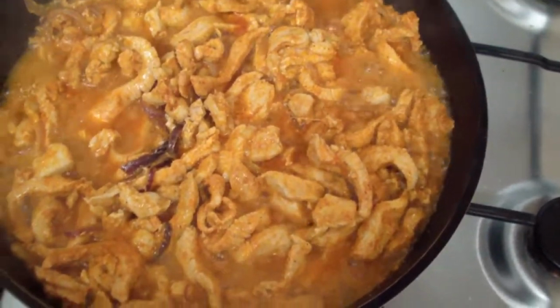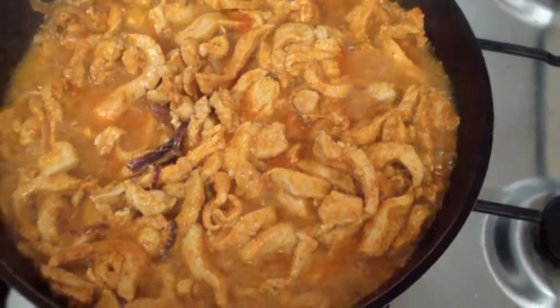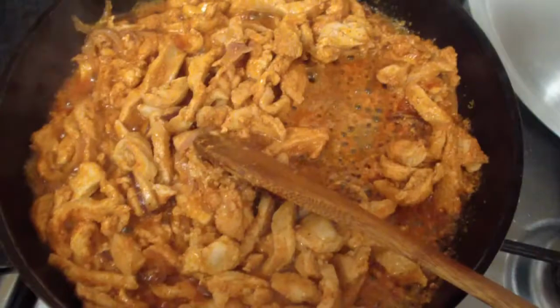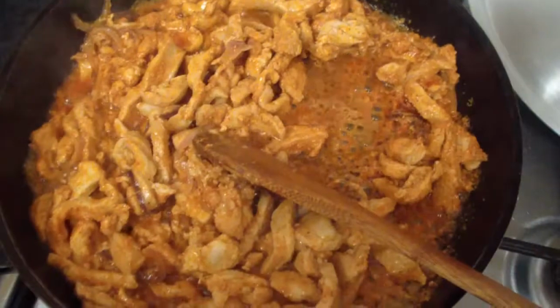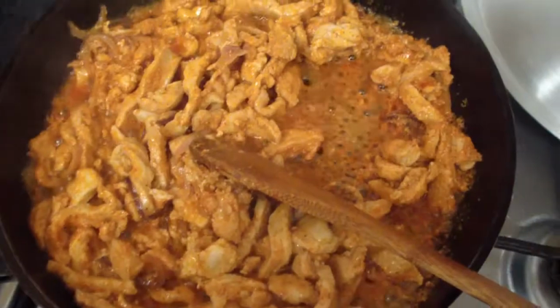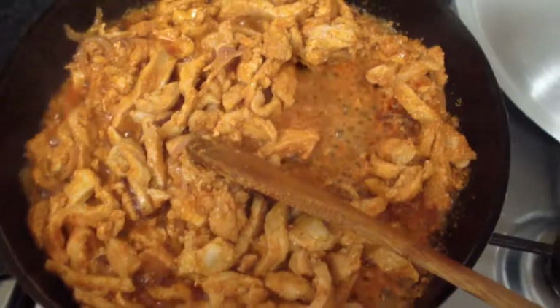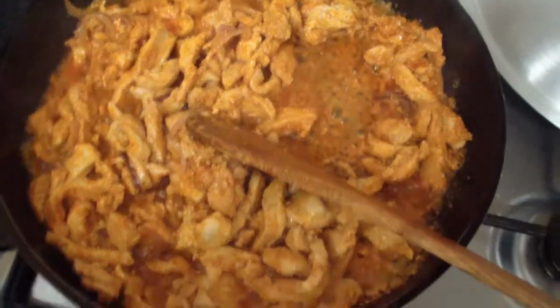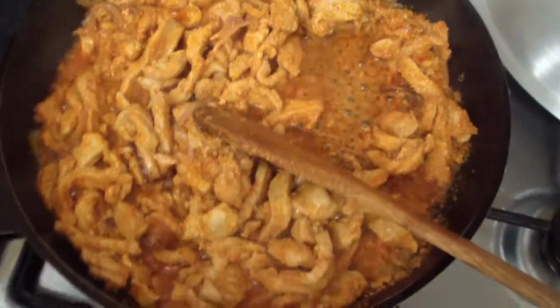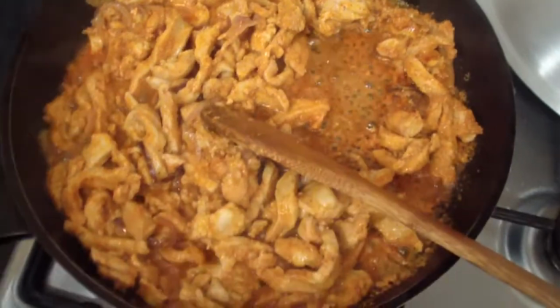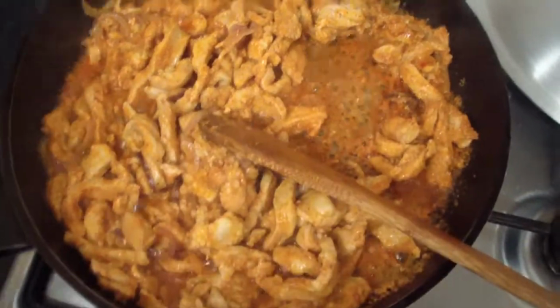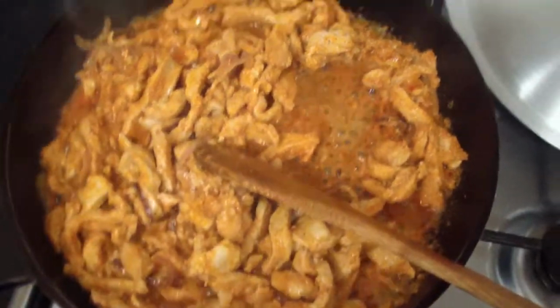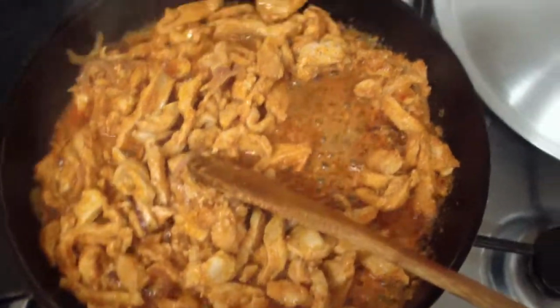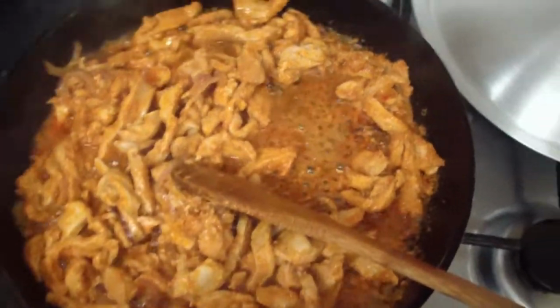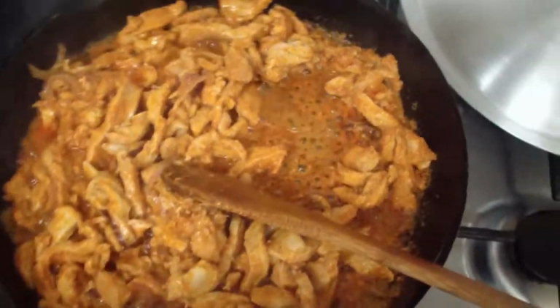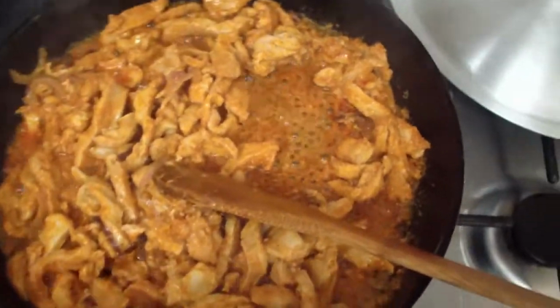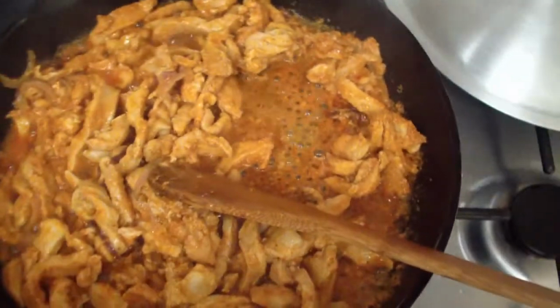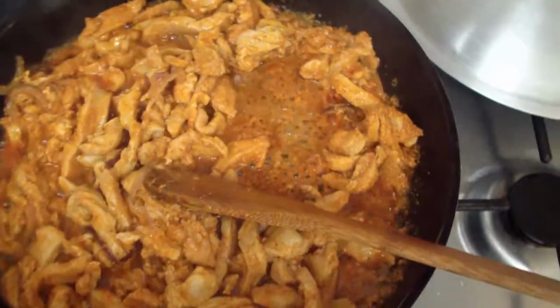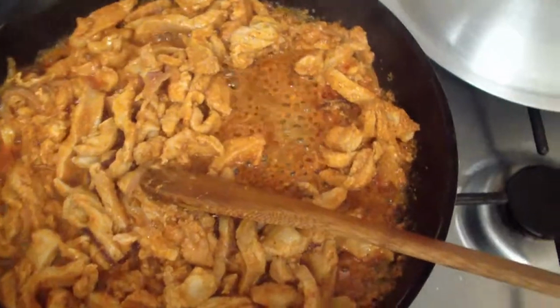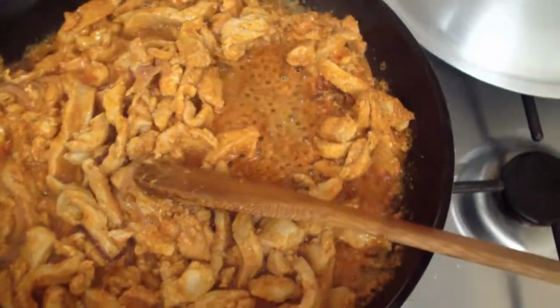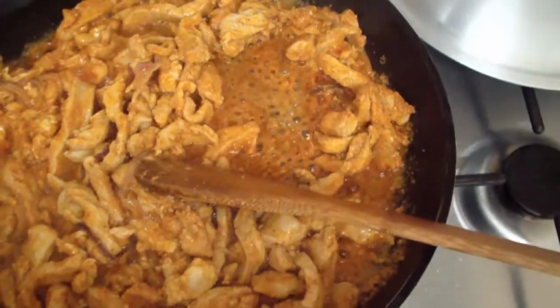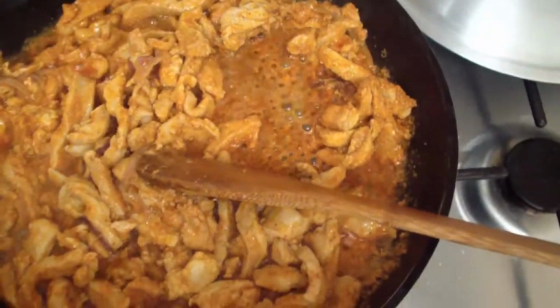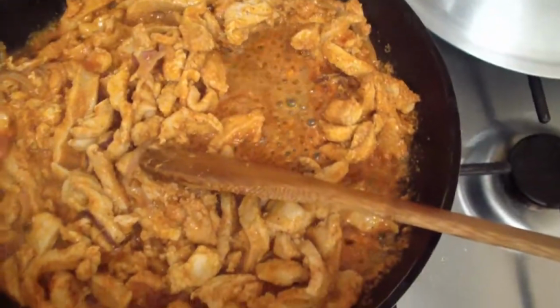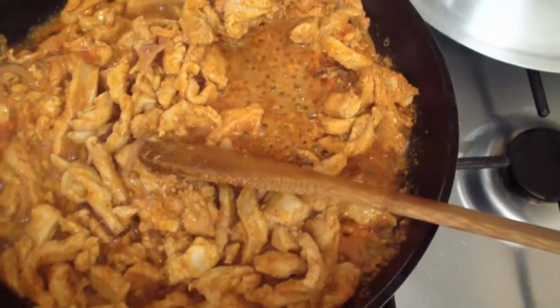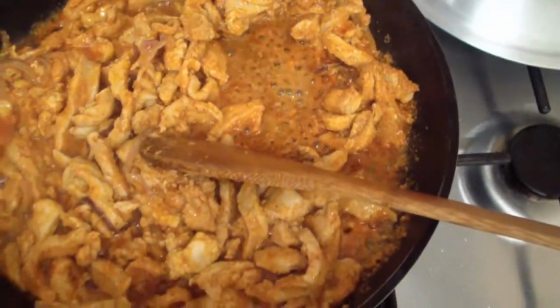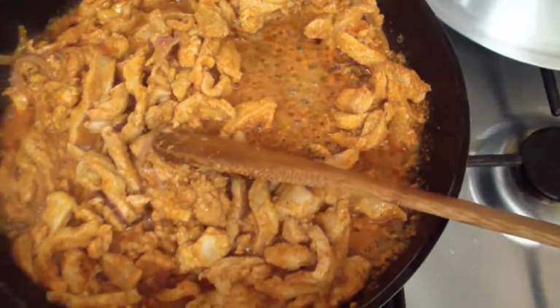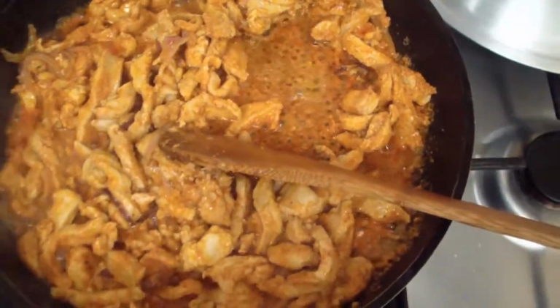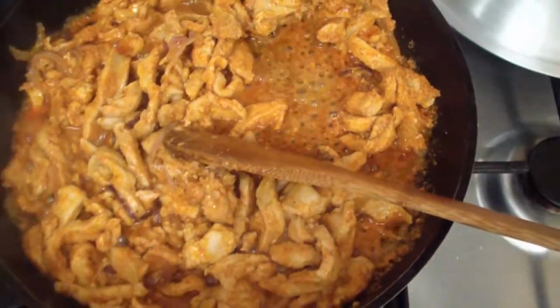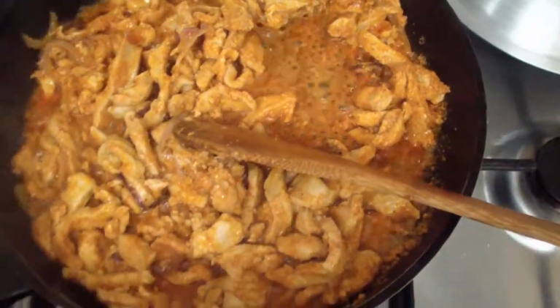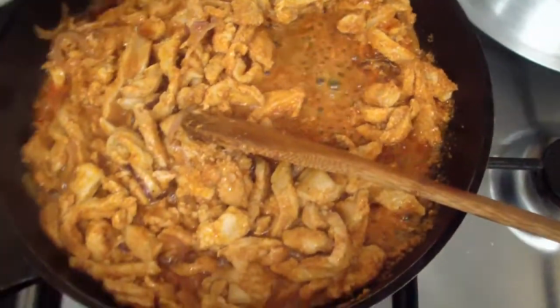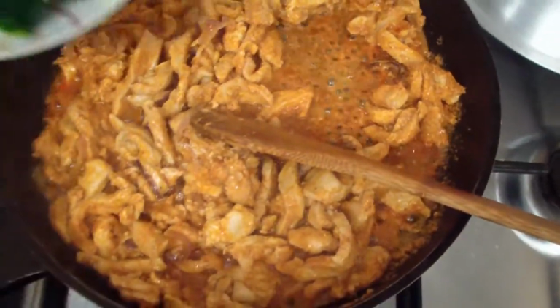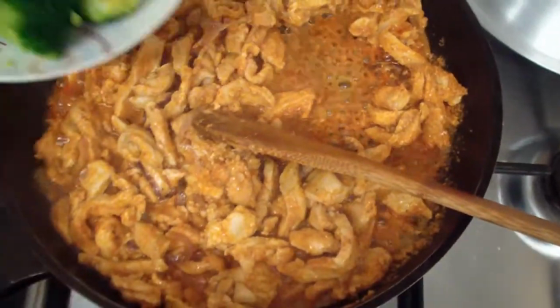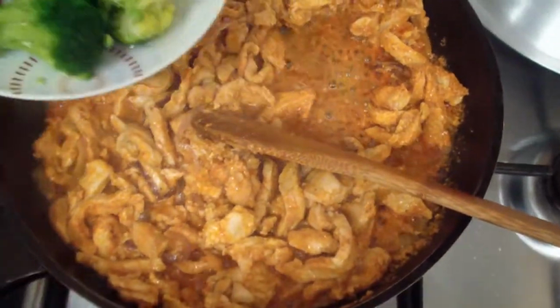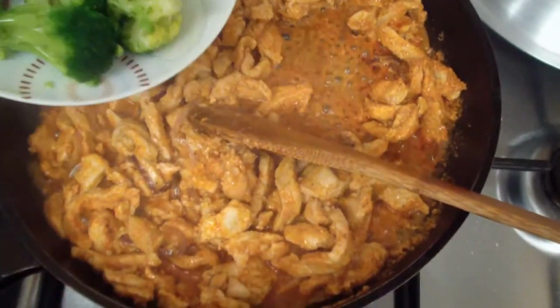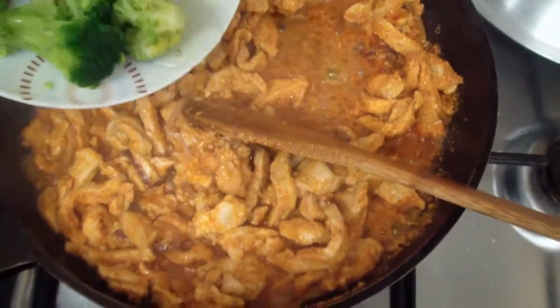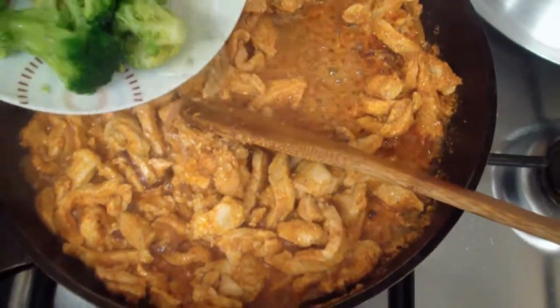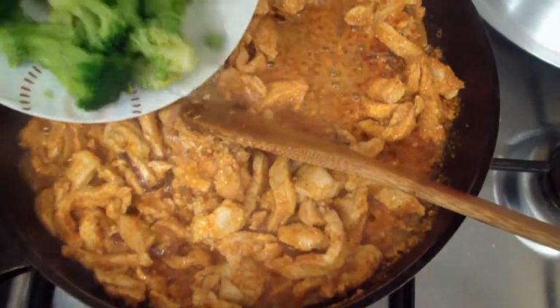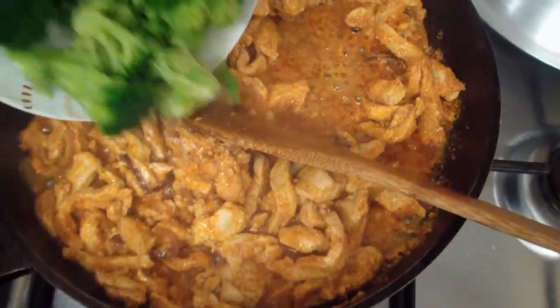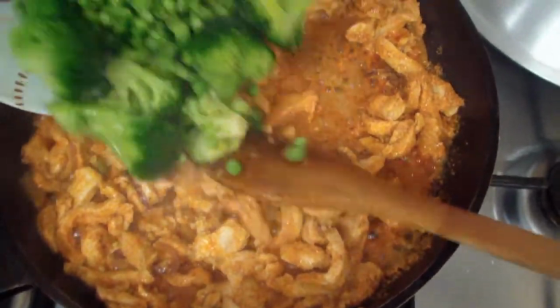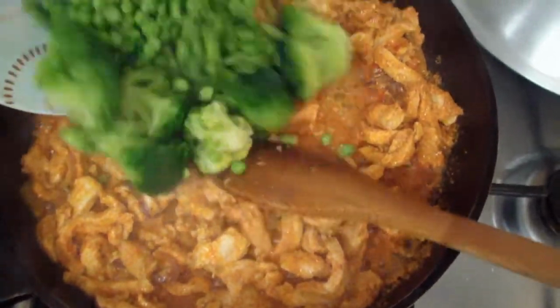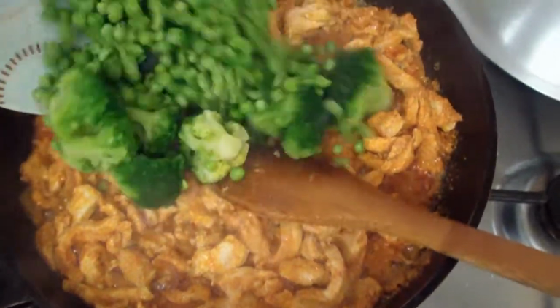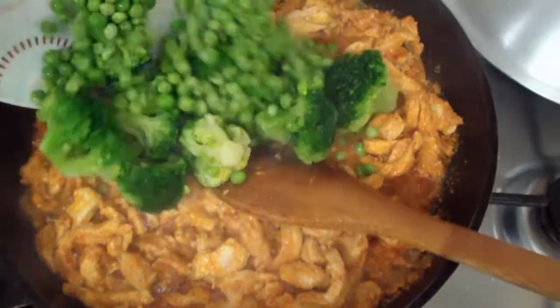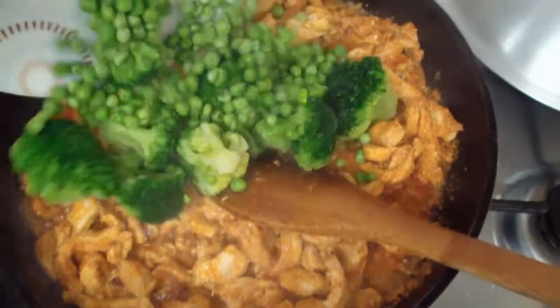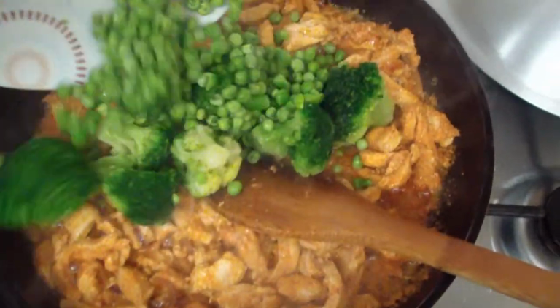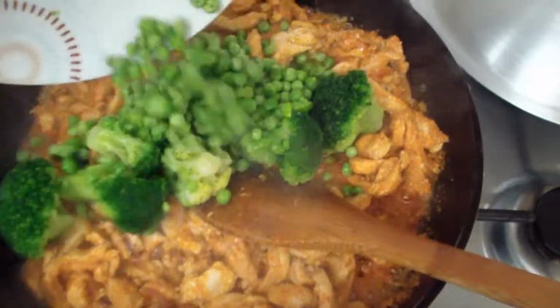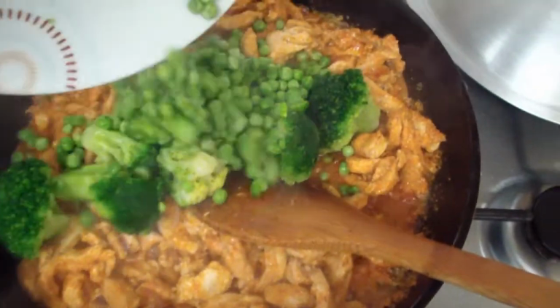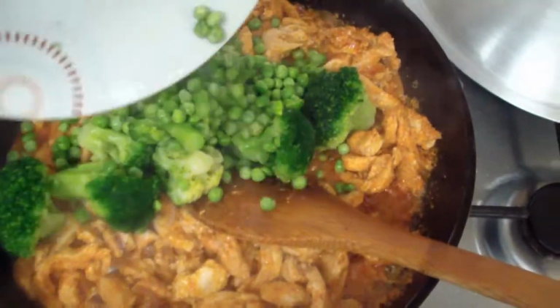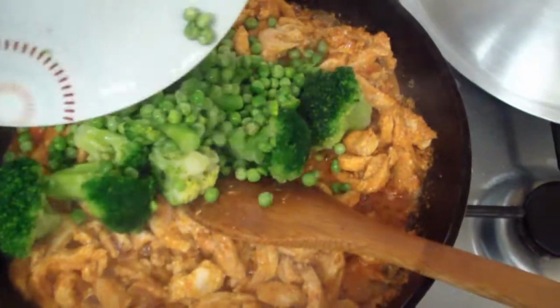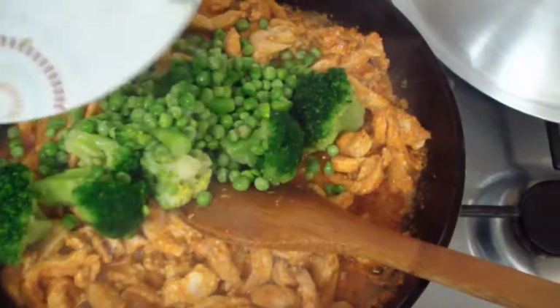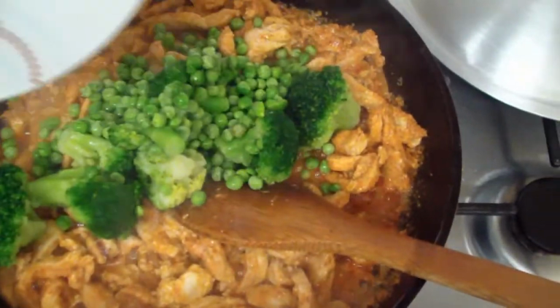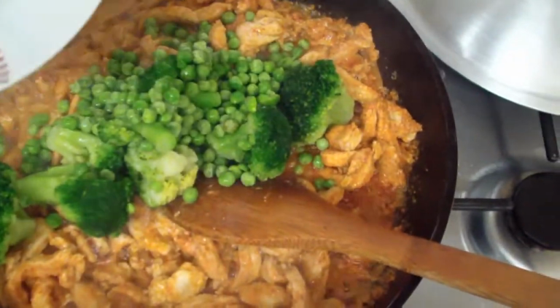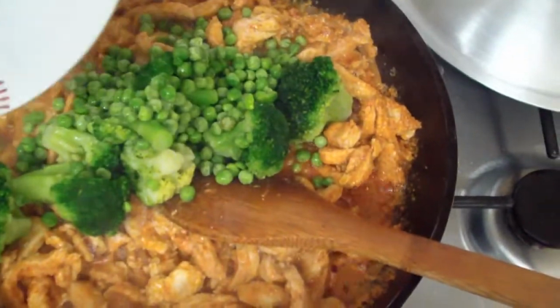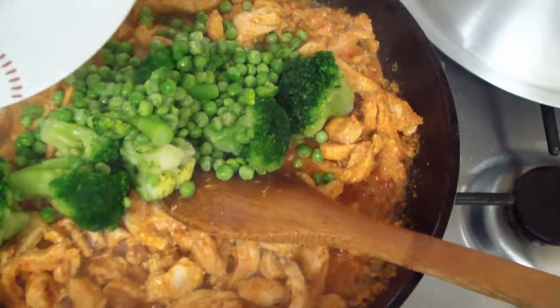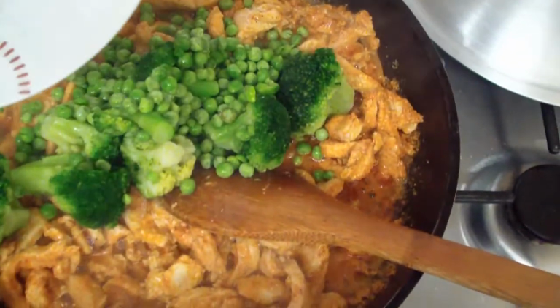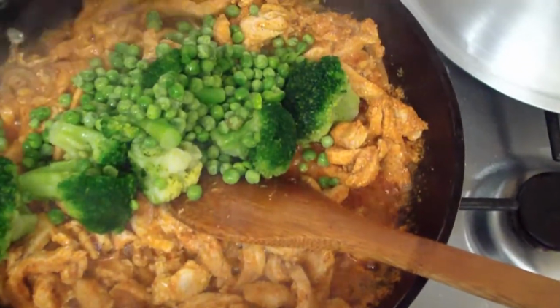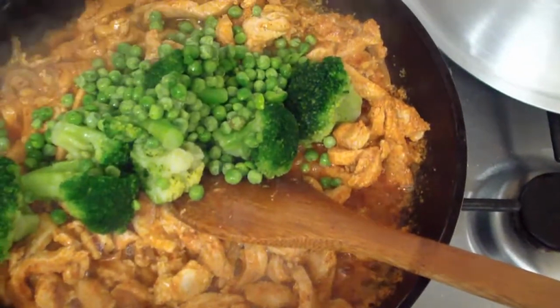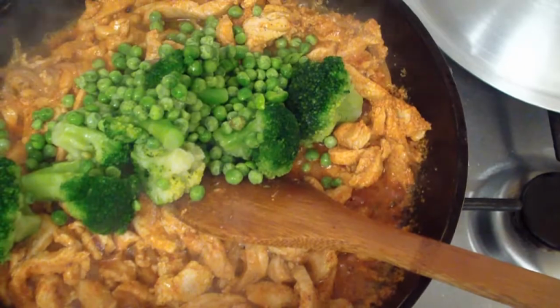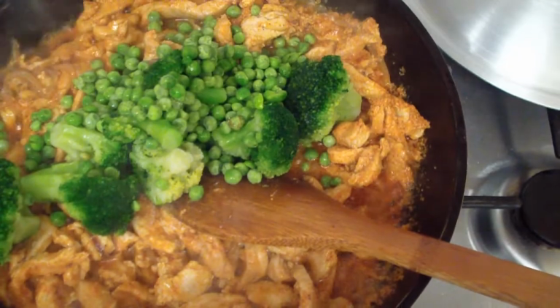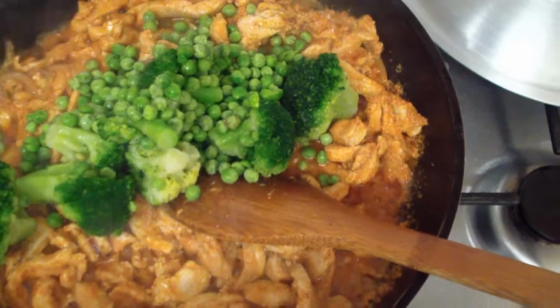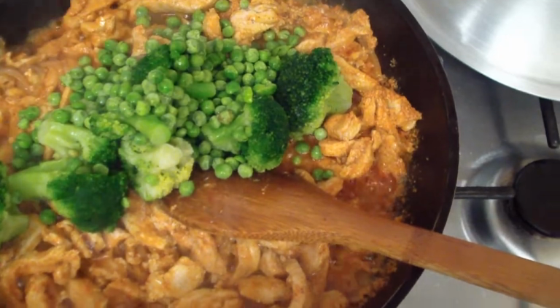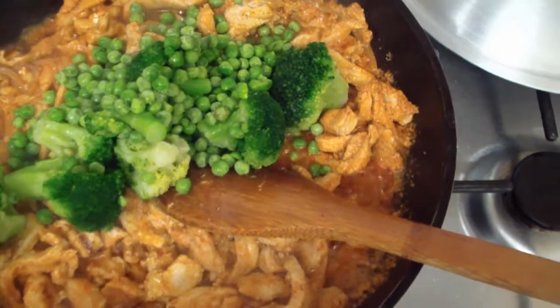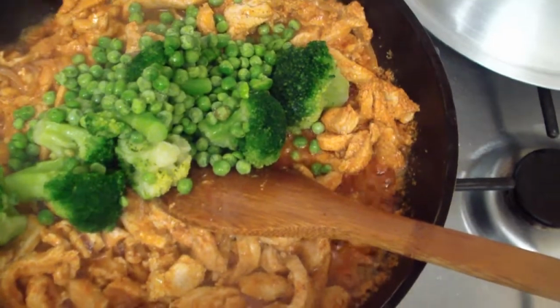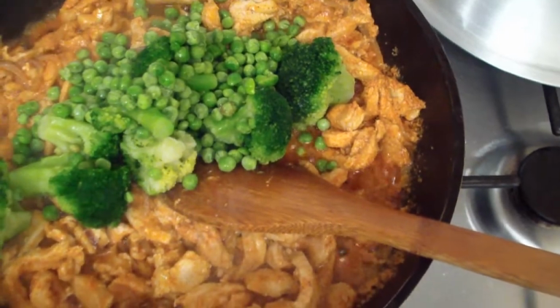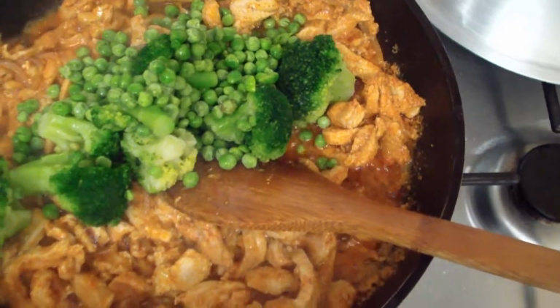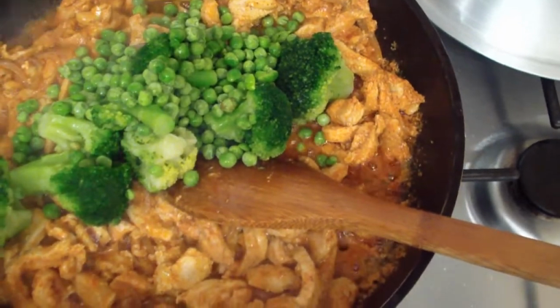I'm going to cook the chicken and I also need to prepare the frozen vegetables.